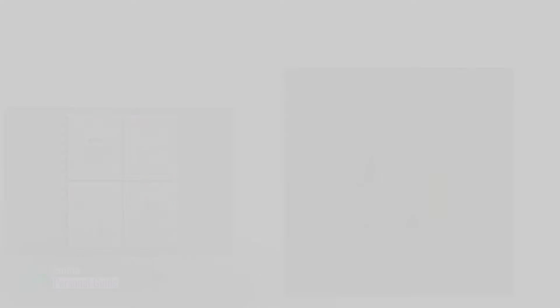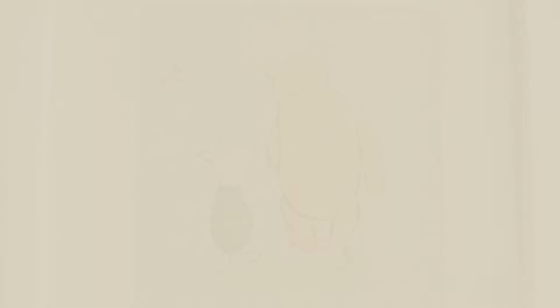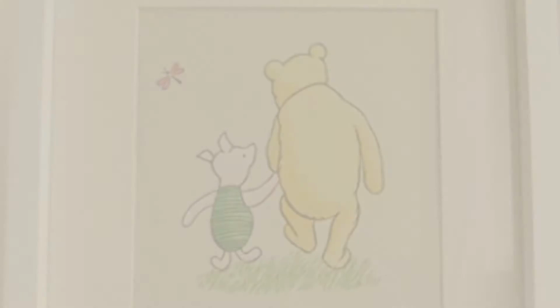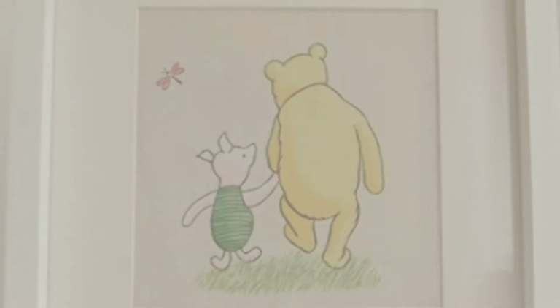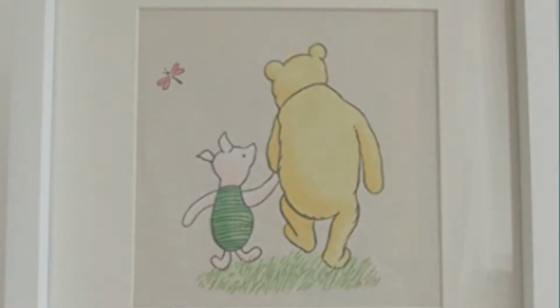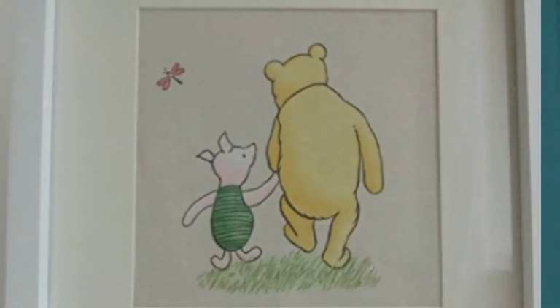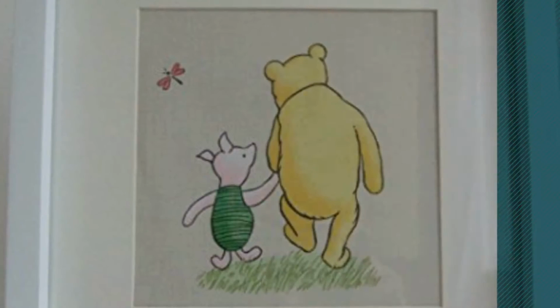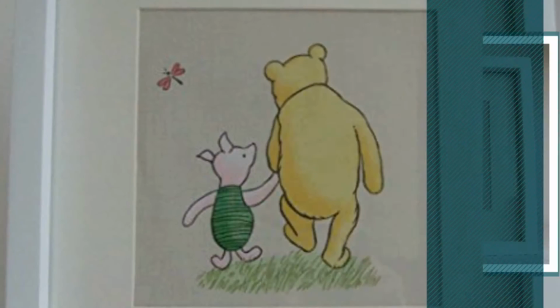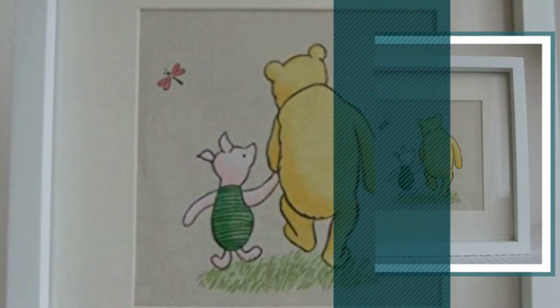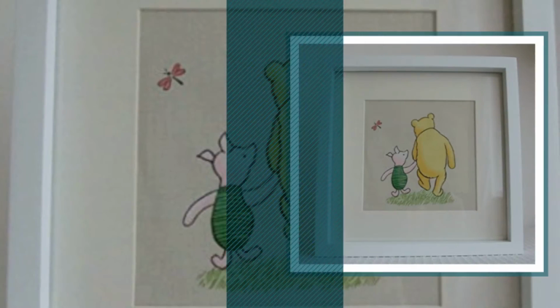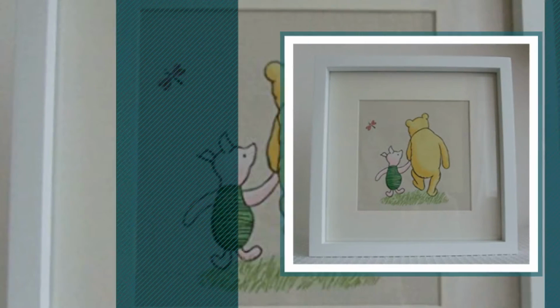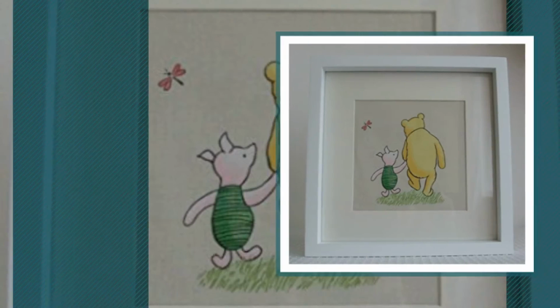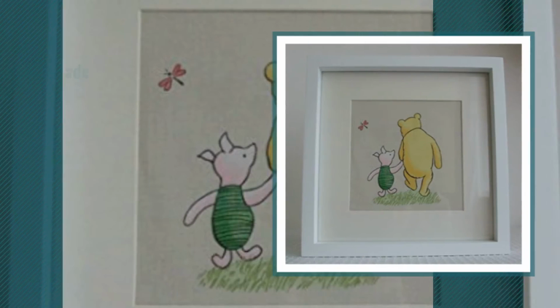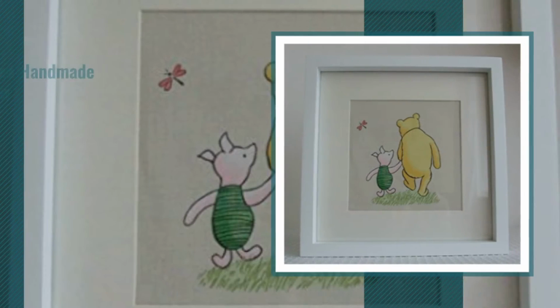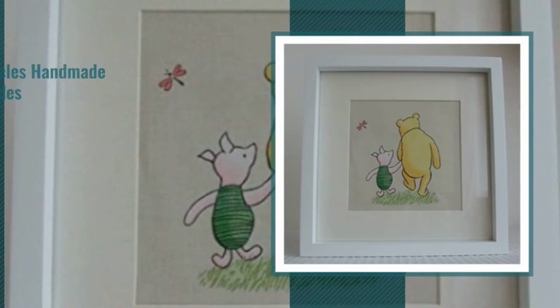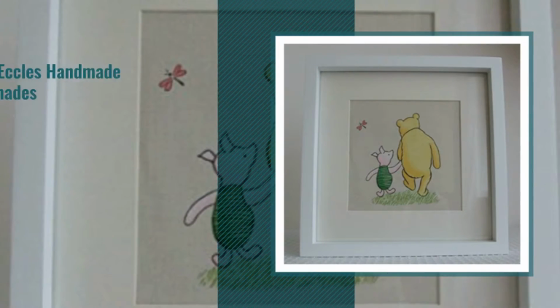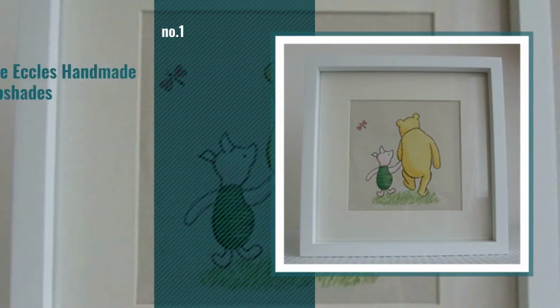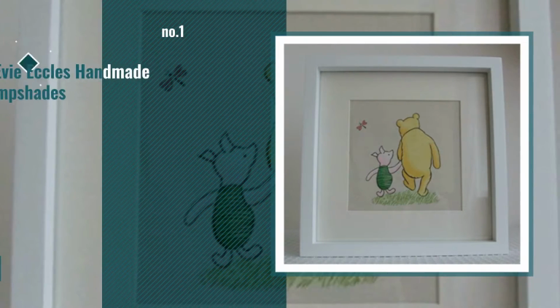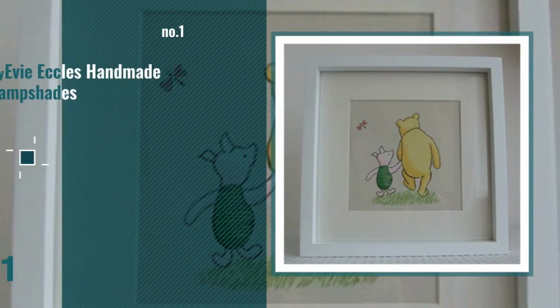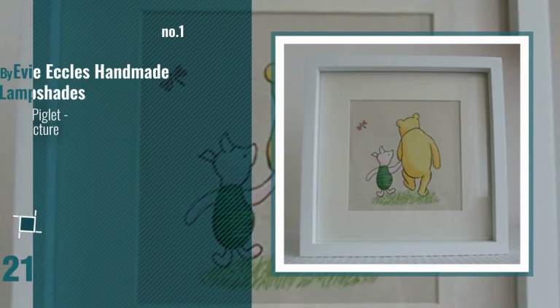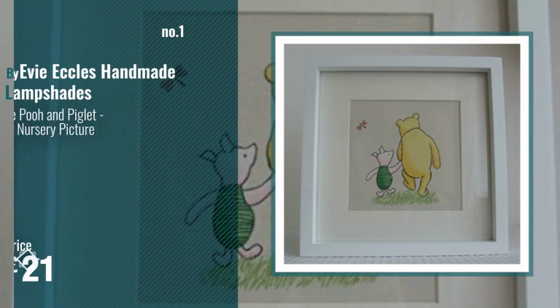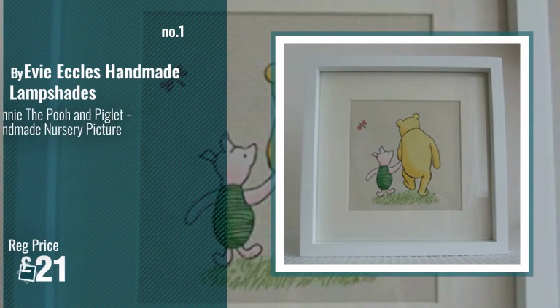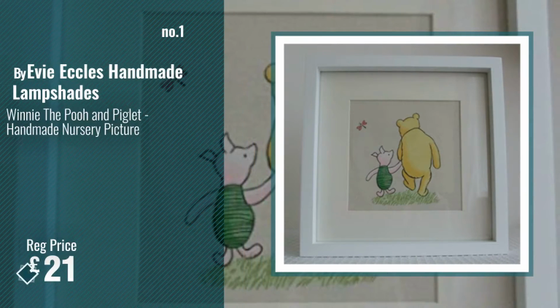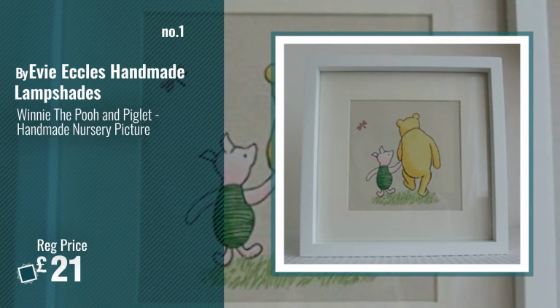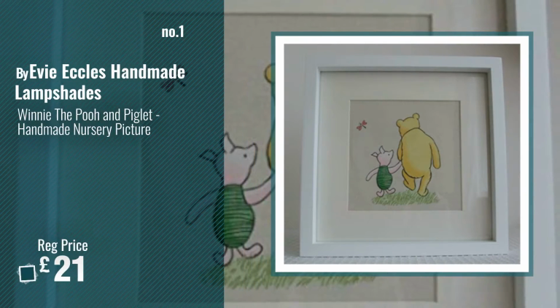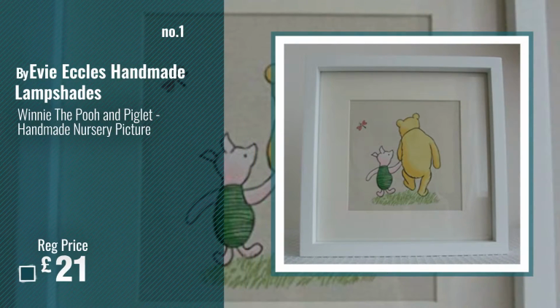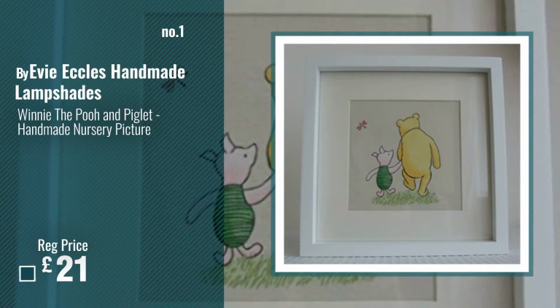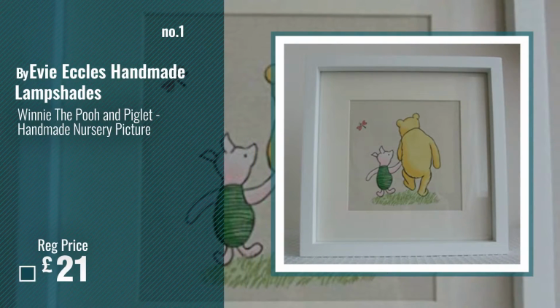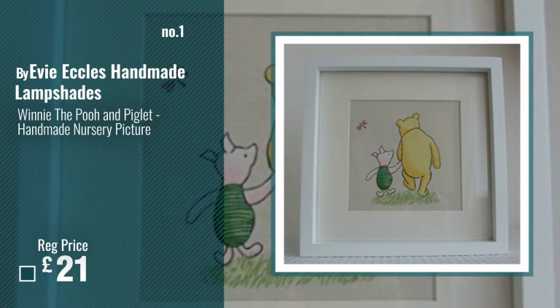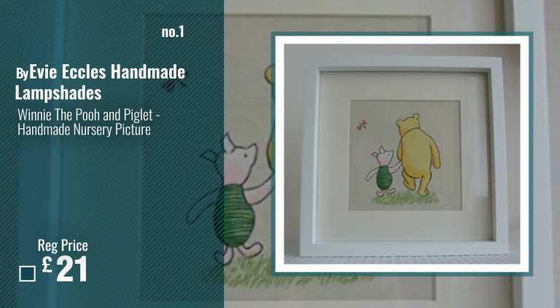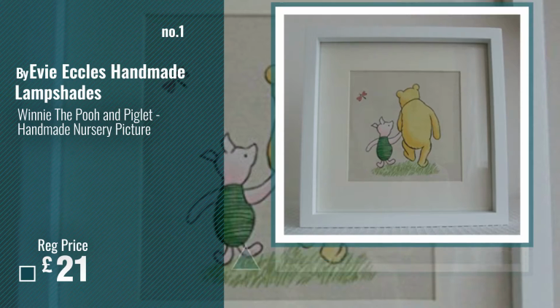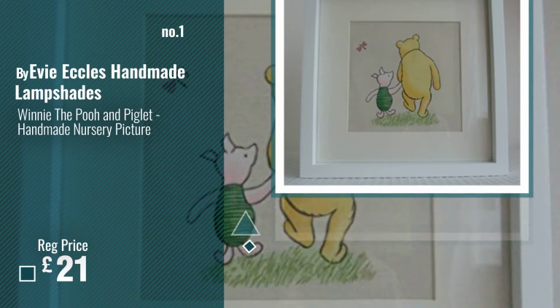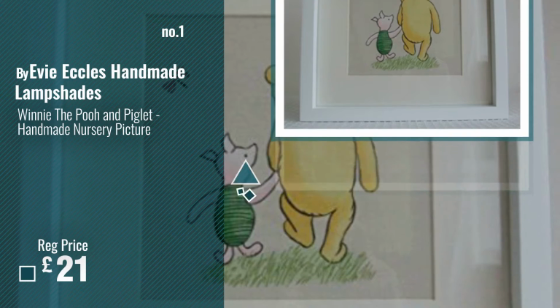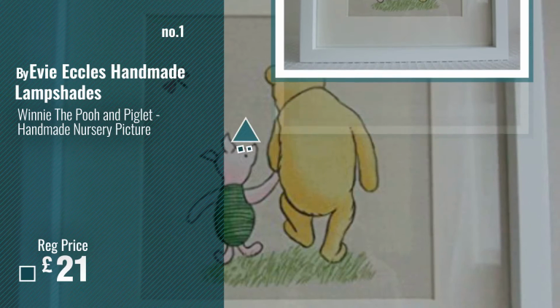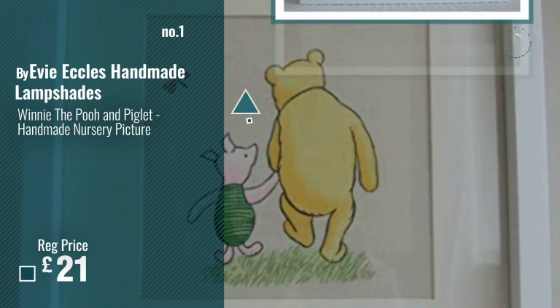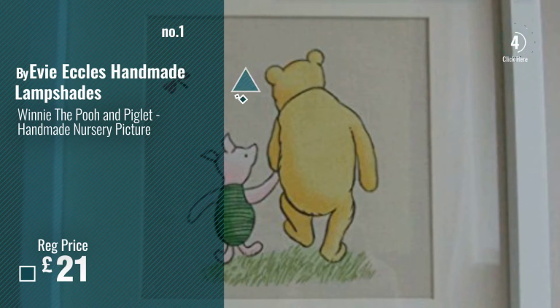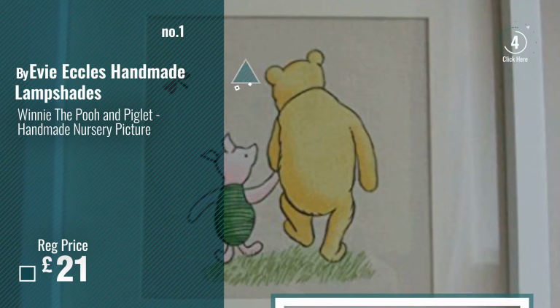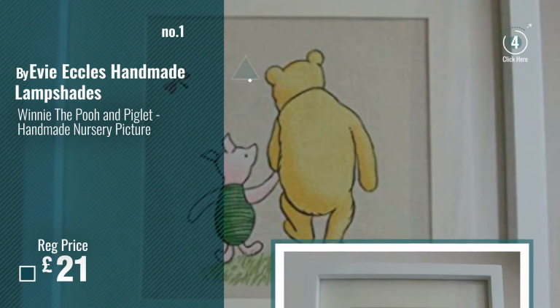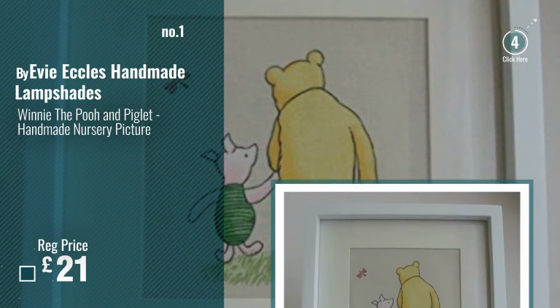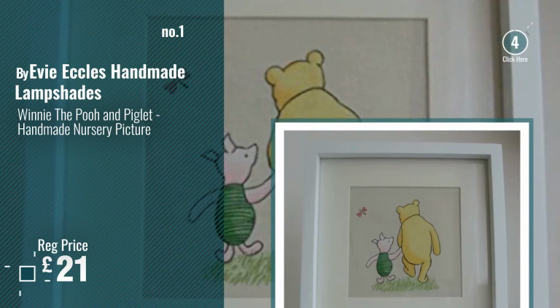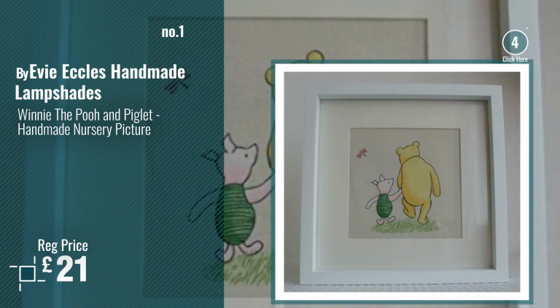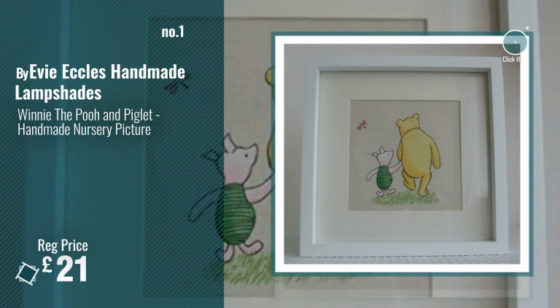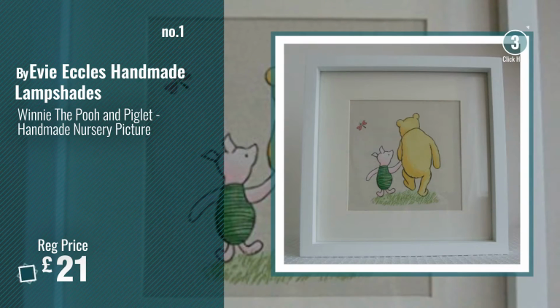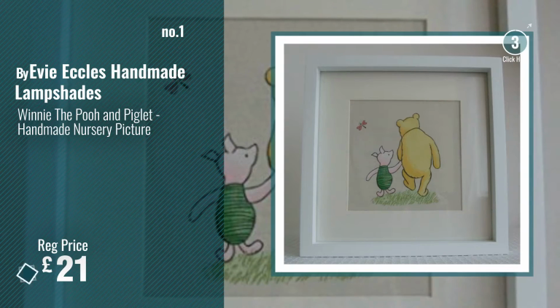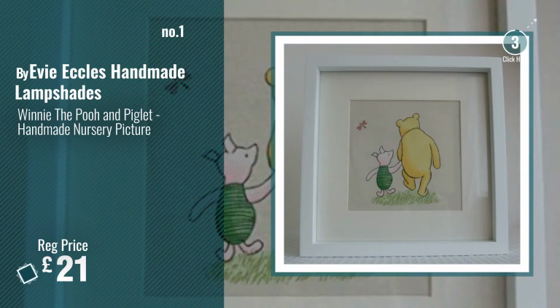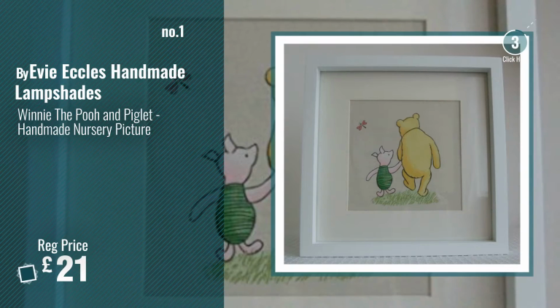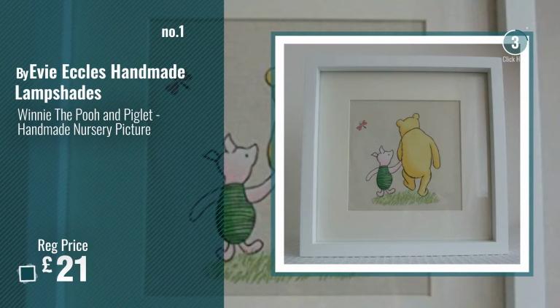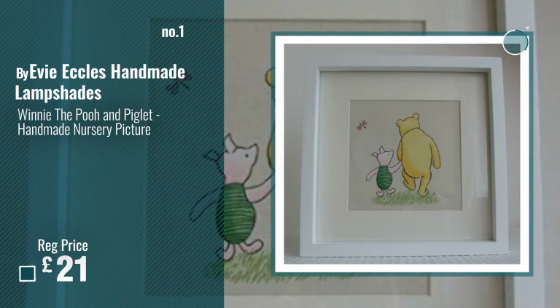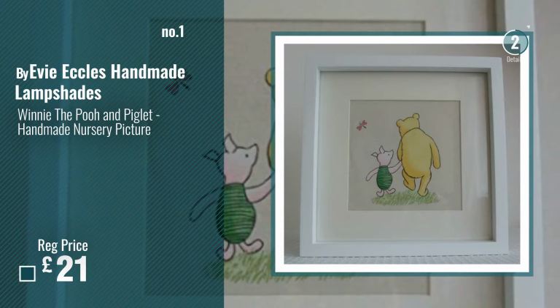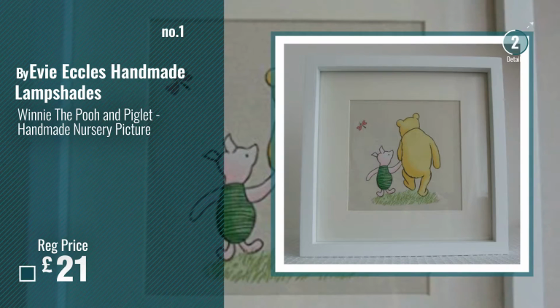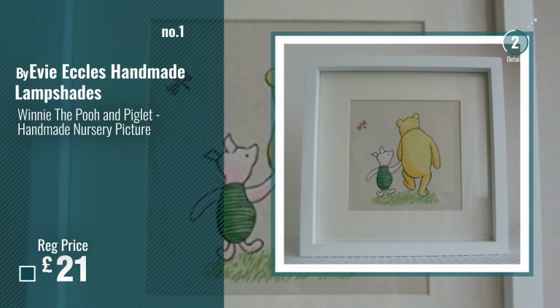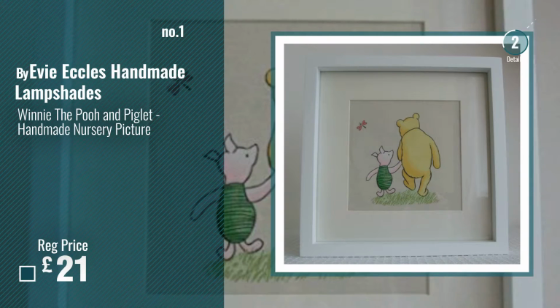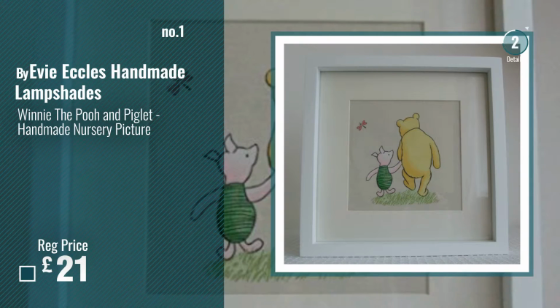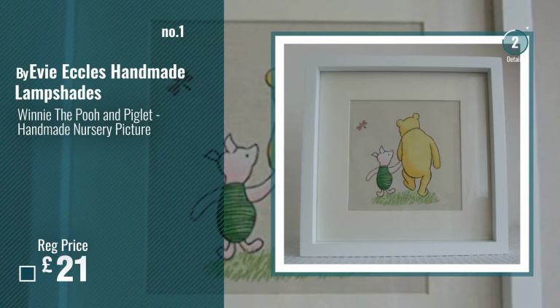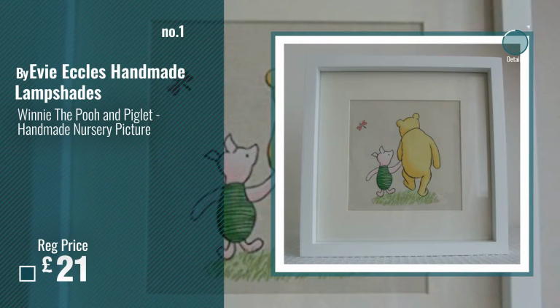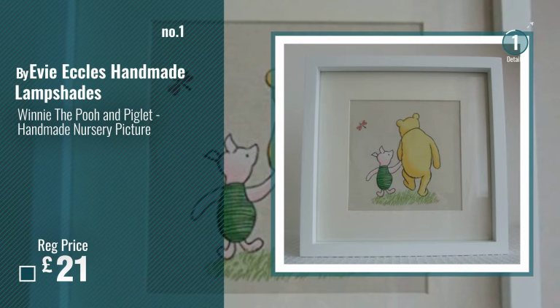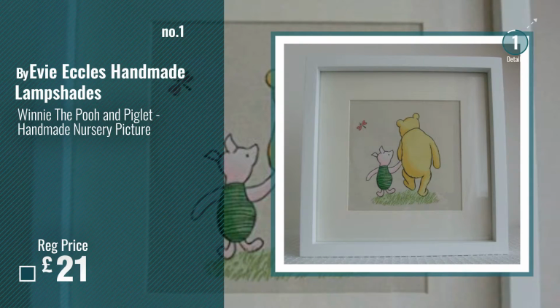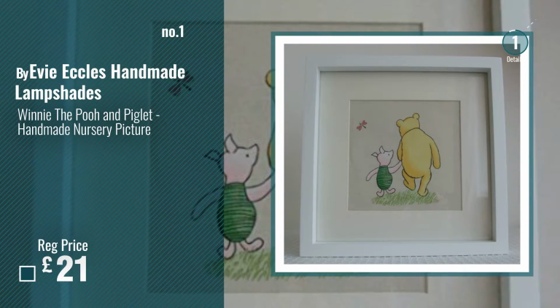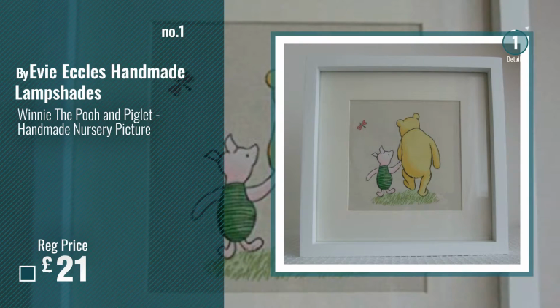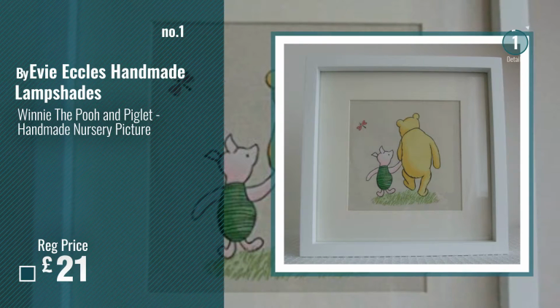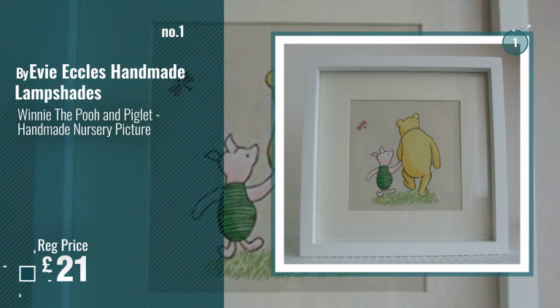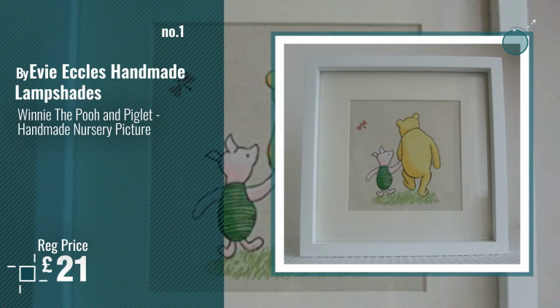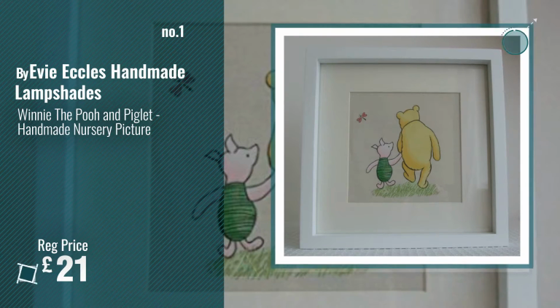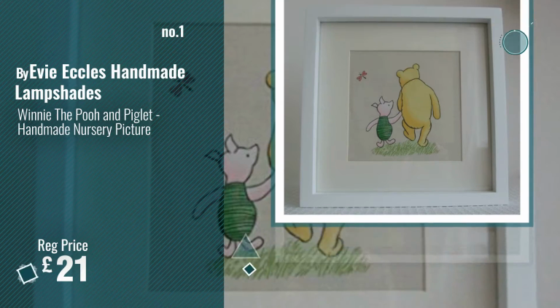Number 1, Best Seller, by Evie Eccles Handmade Lampshades. Watch this video and choose your favorite.